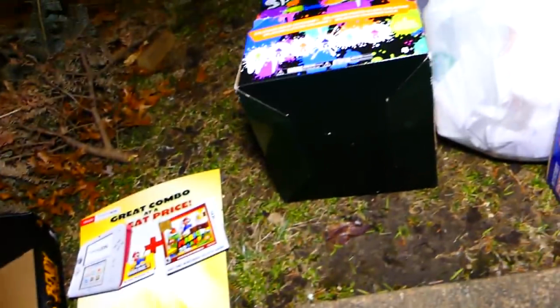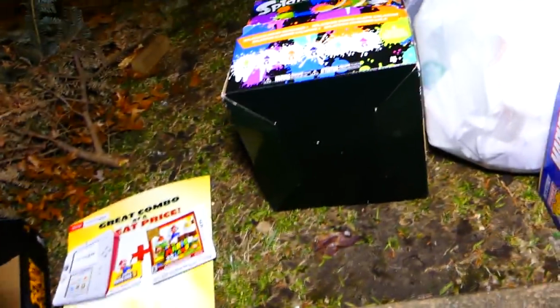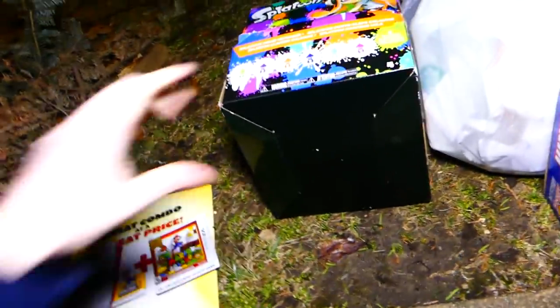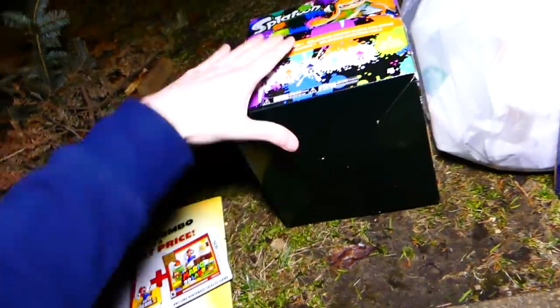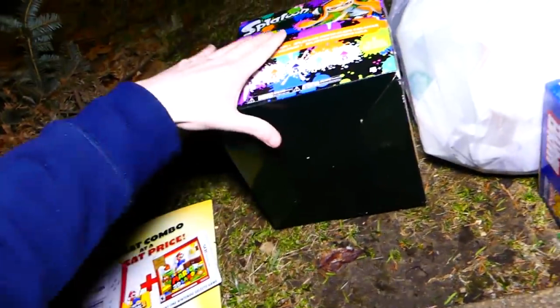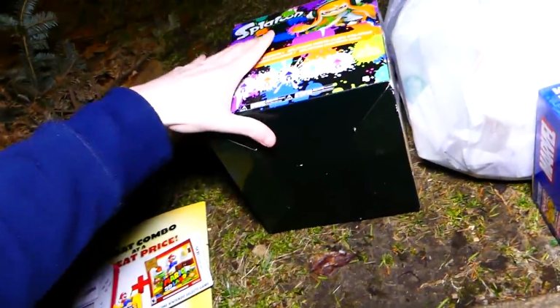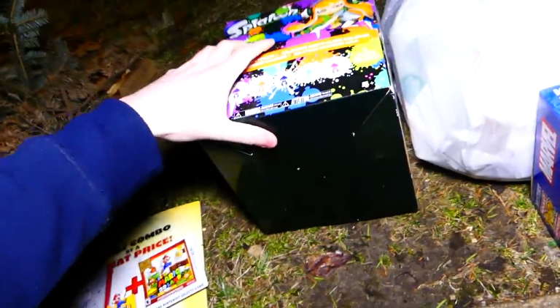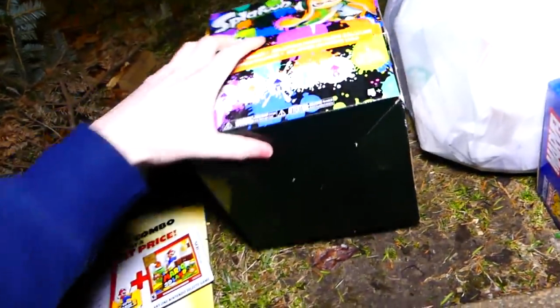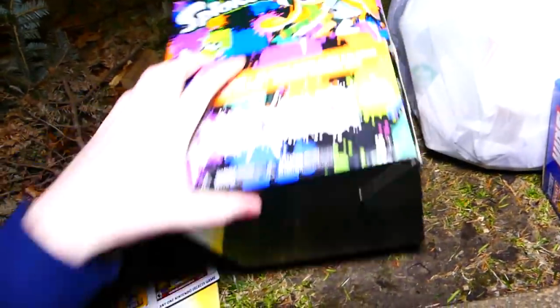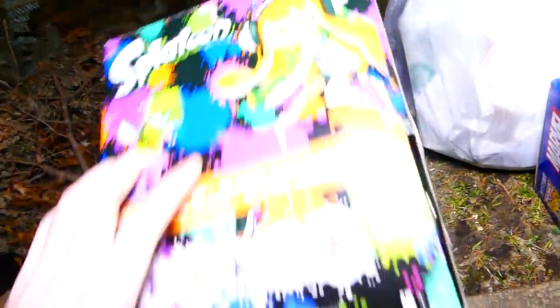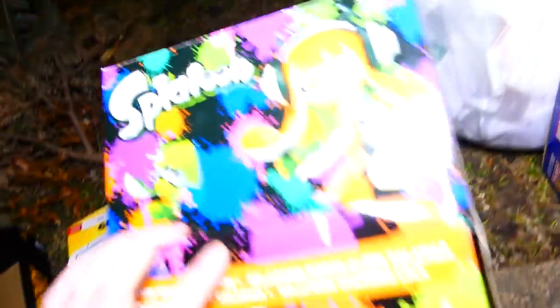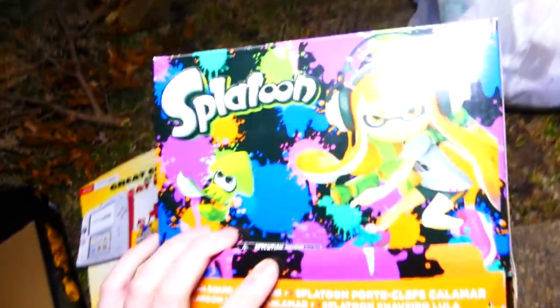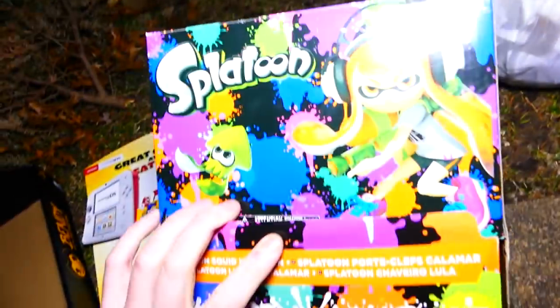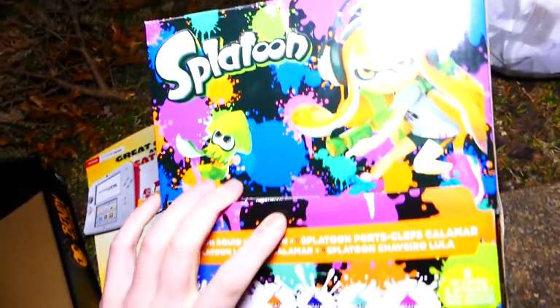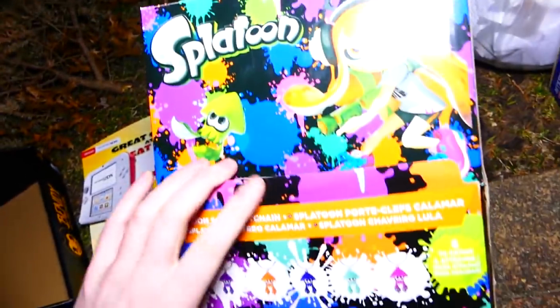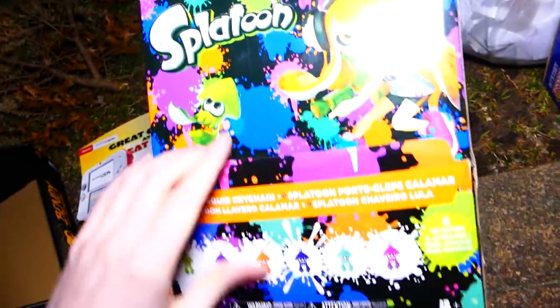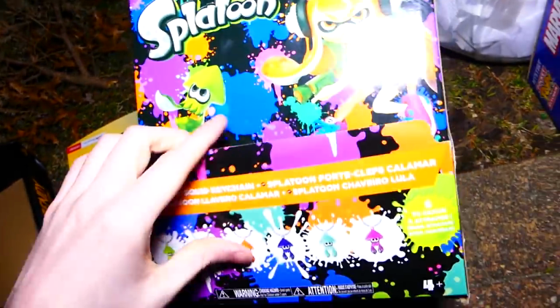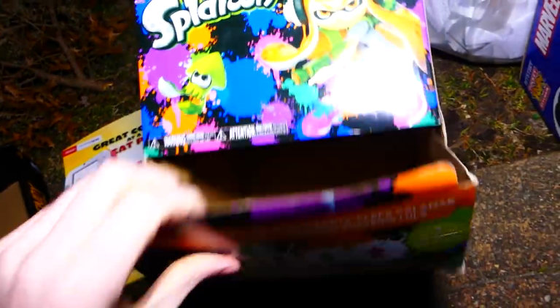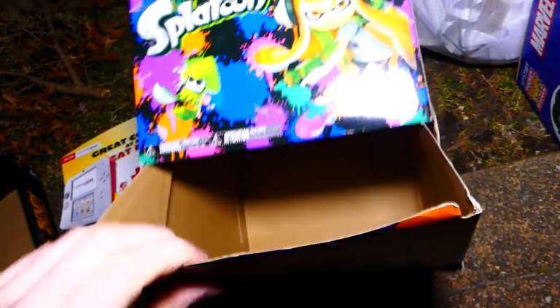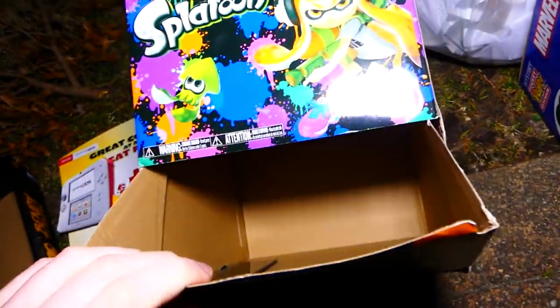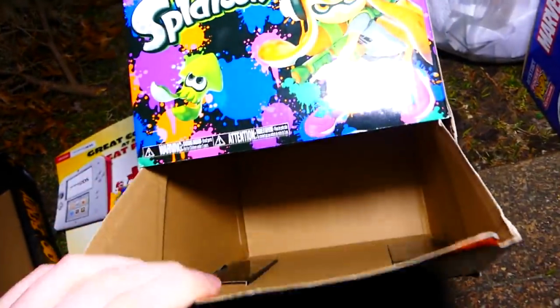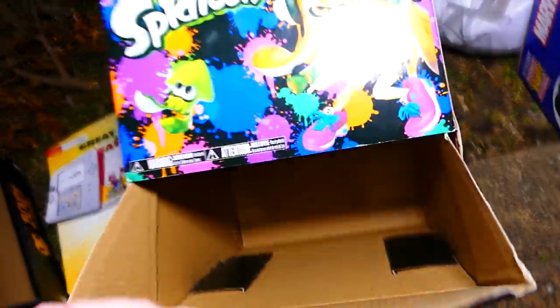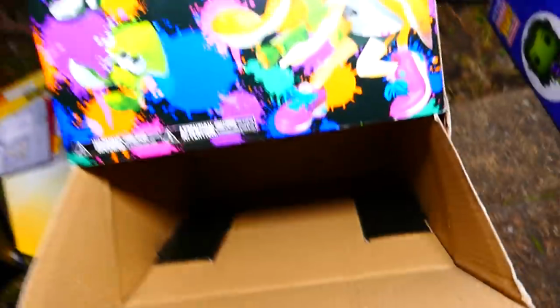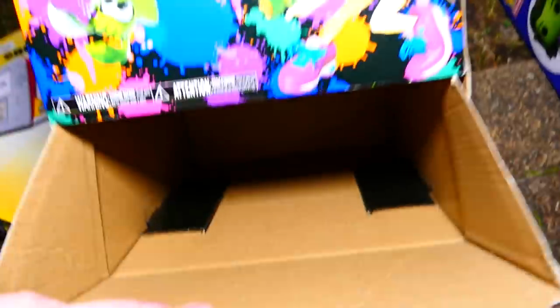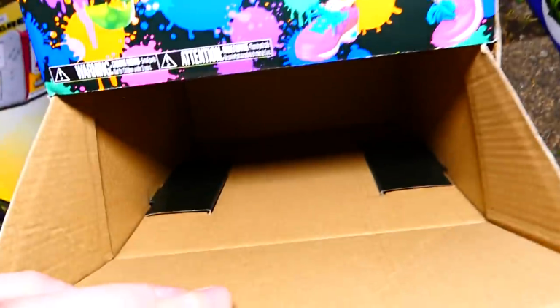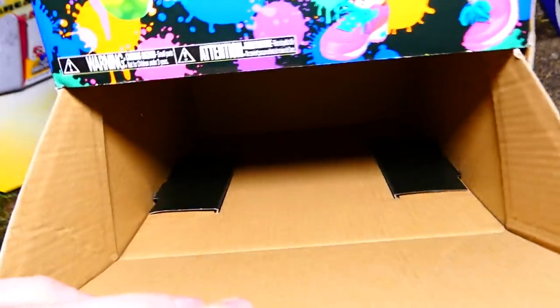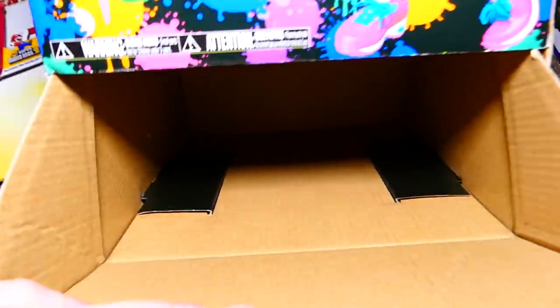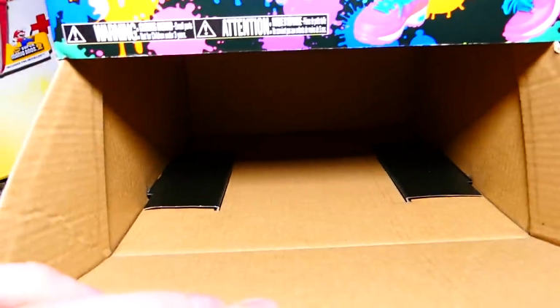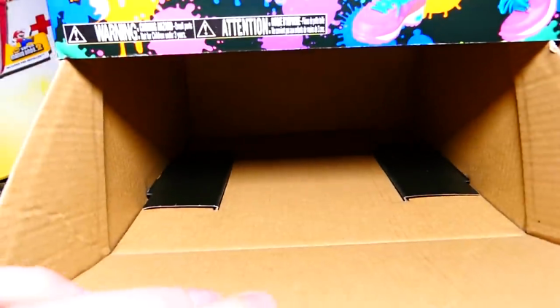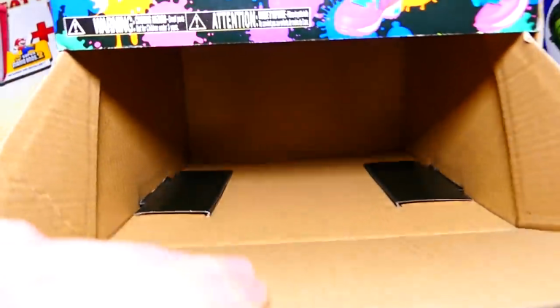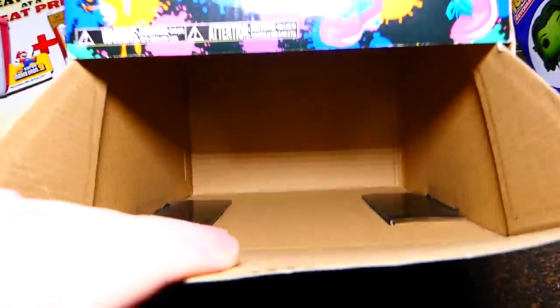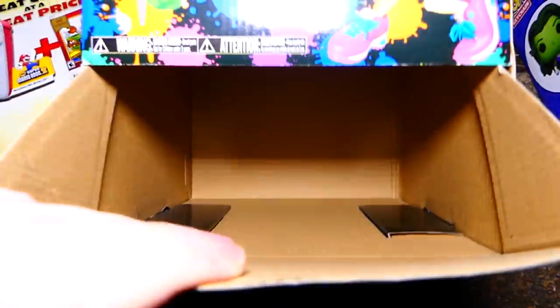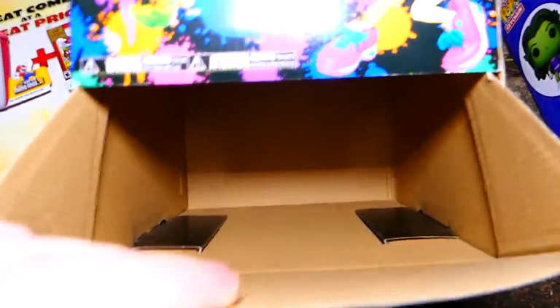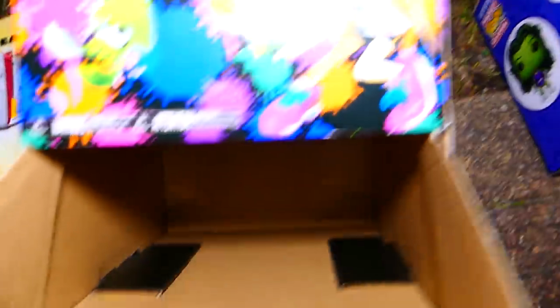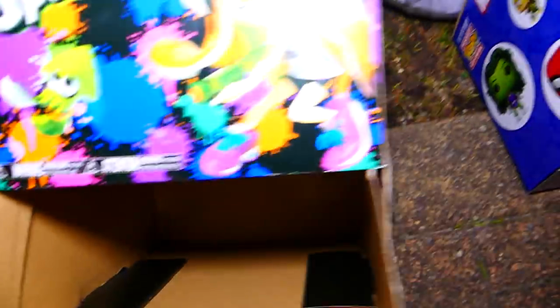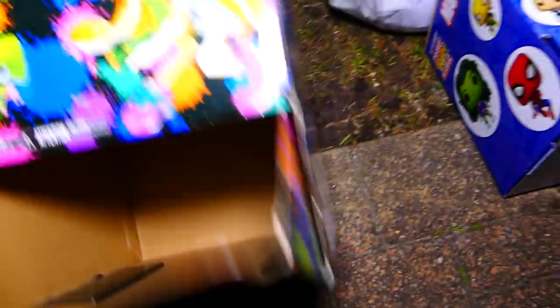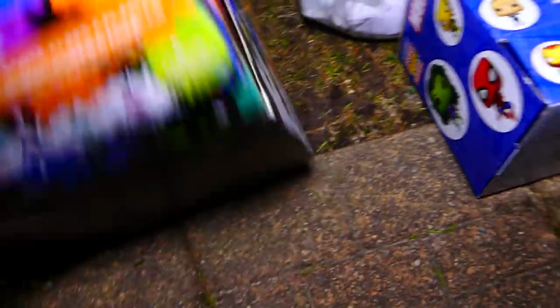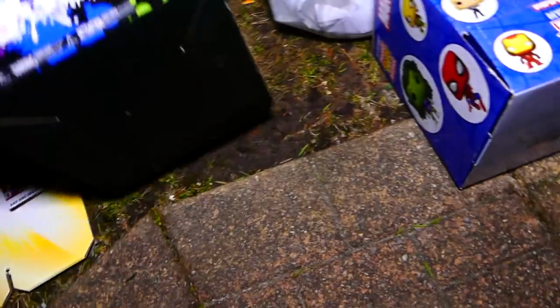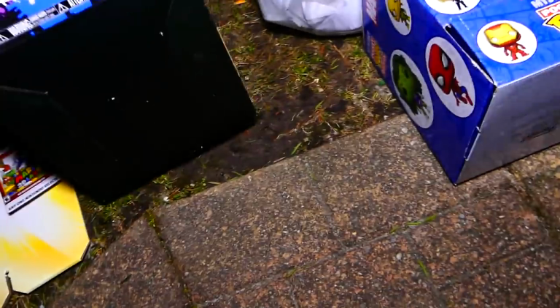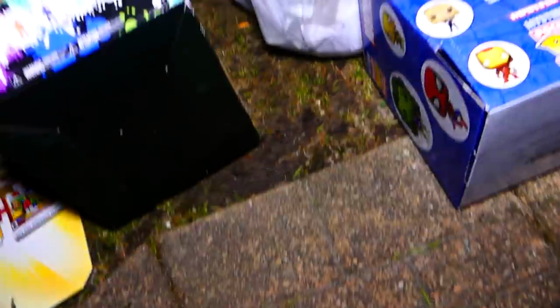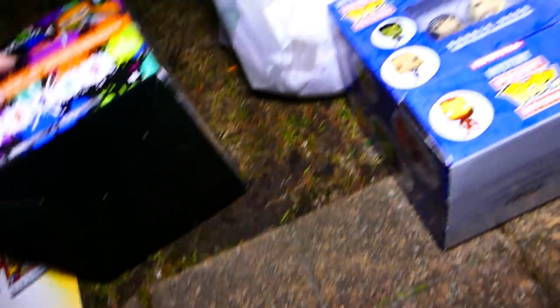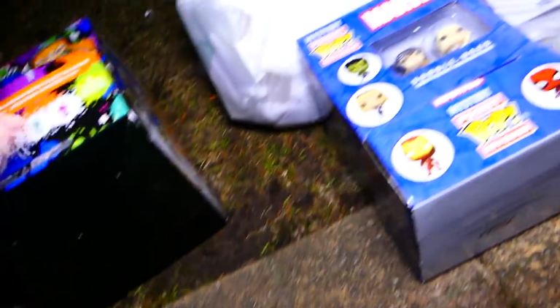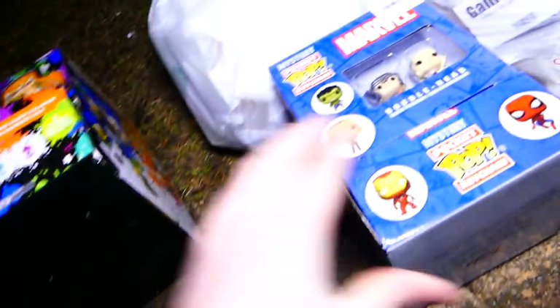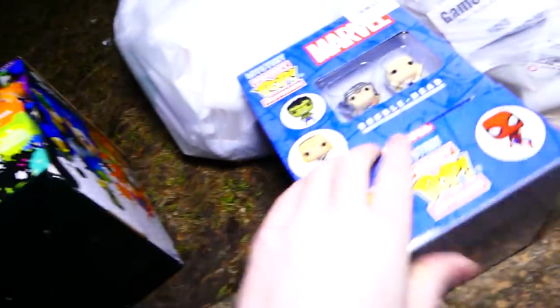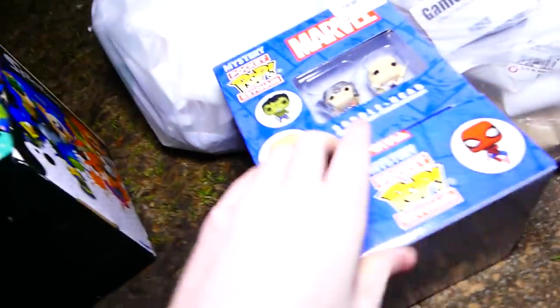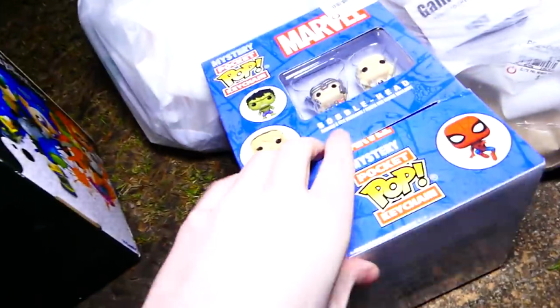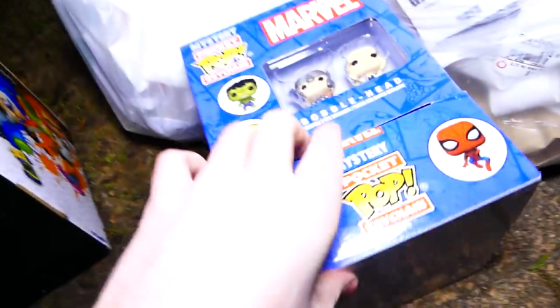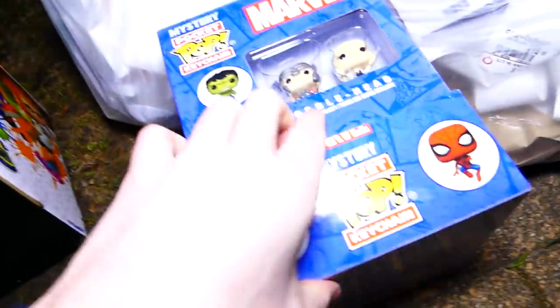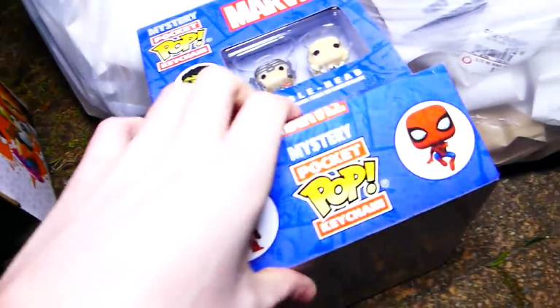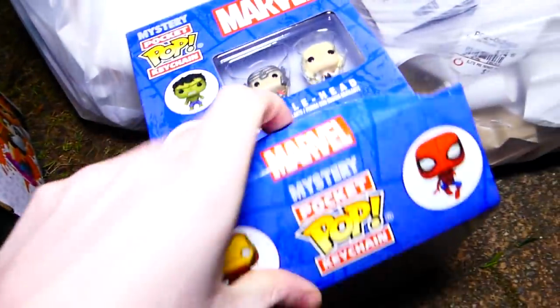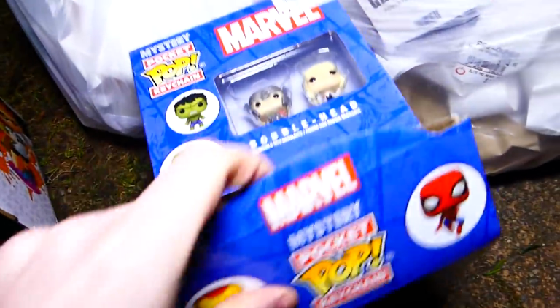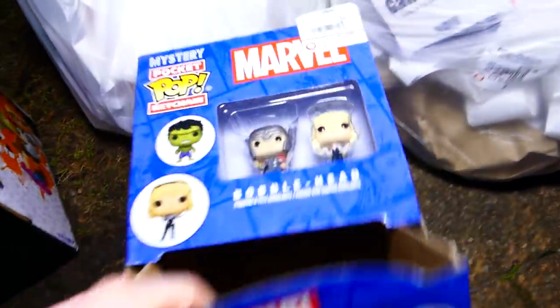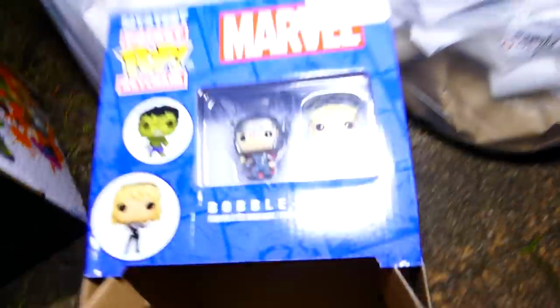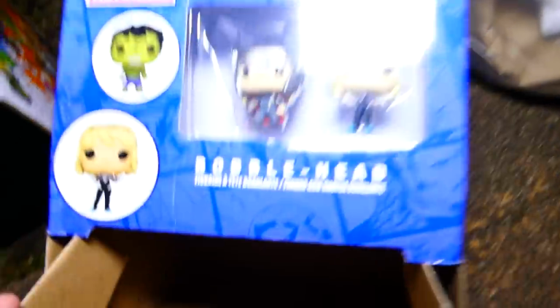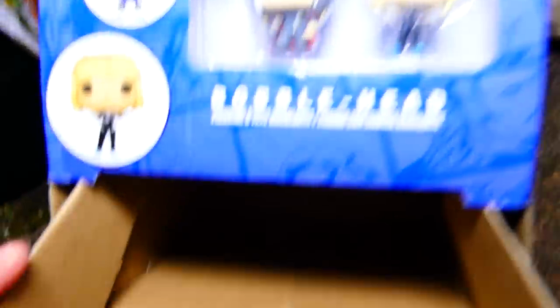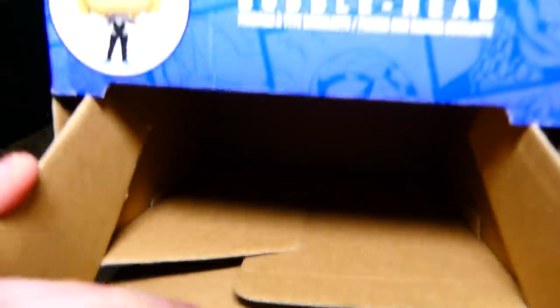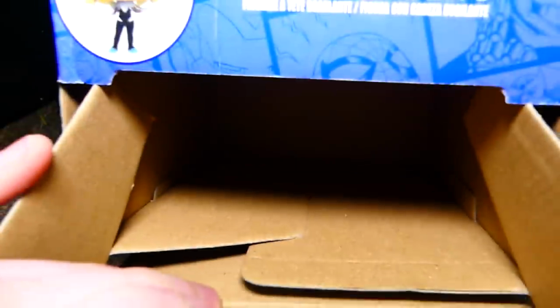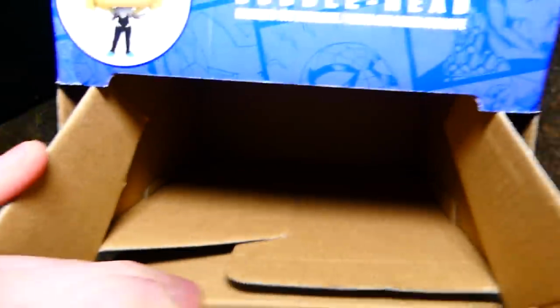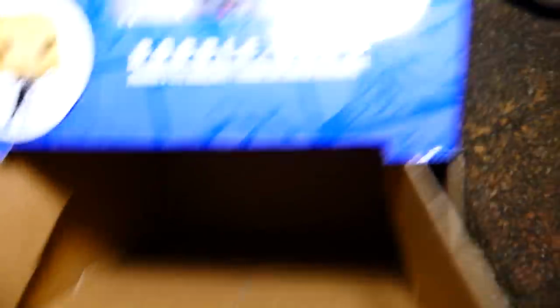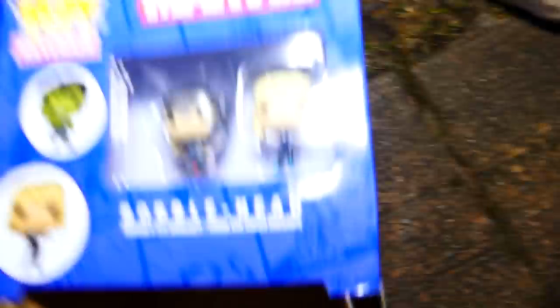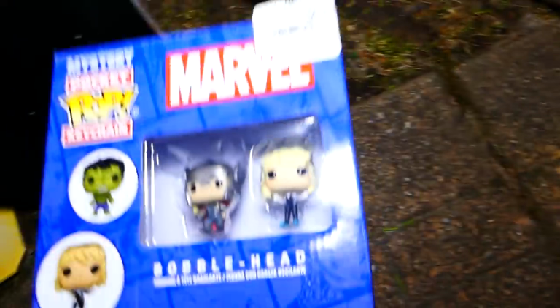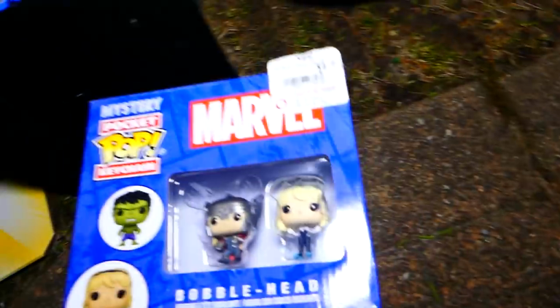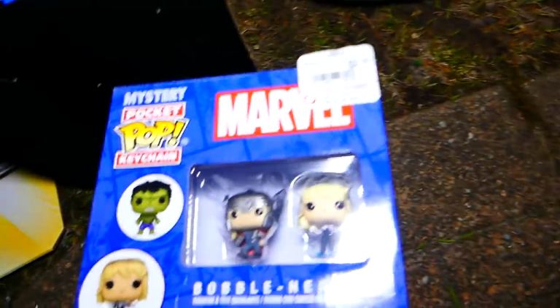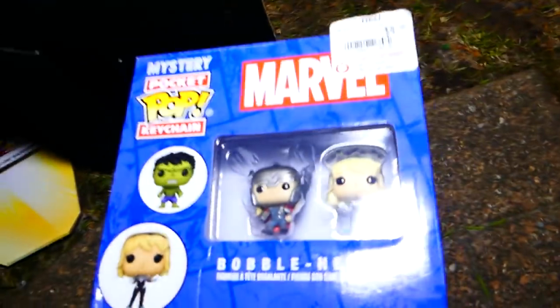Also, there is a Splatoon box, and there's nothing inside, sadly. These boxes are really light. I don't think anyone's going to be in this box either. Yep, nothing in there.